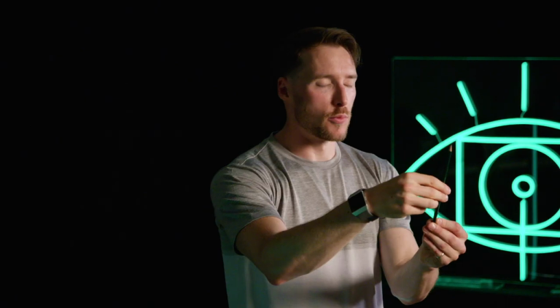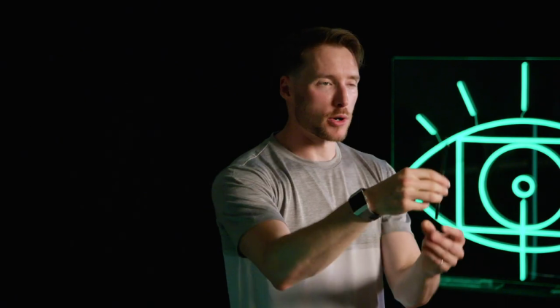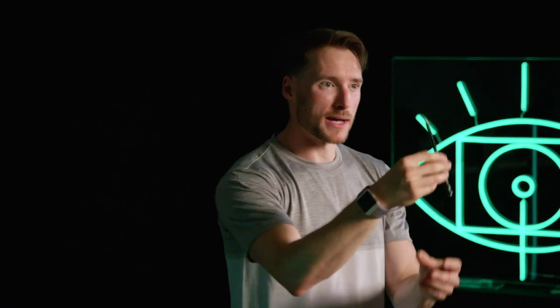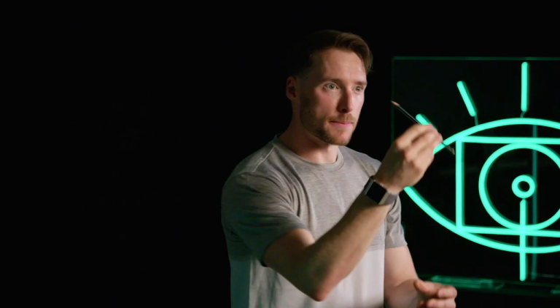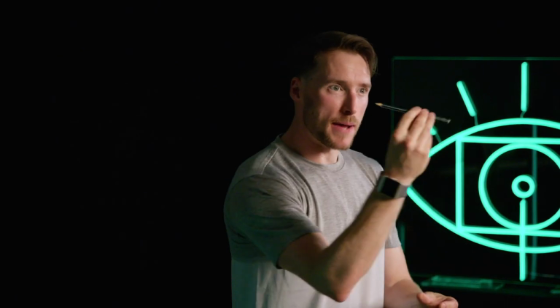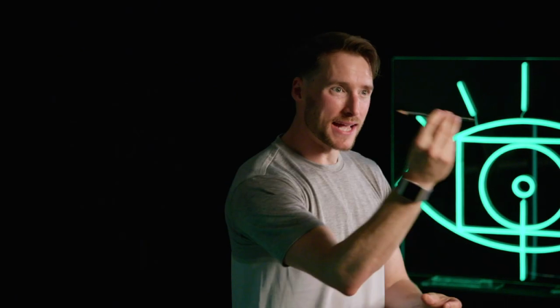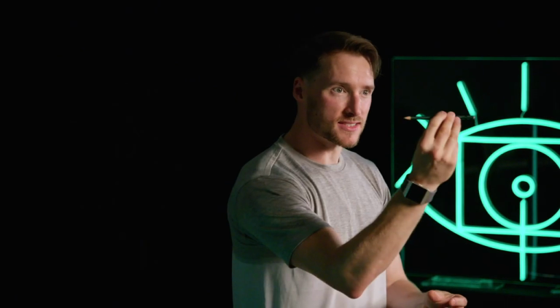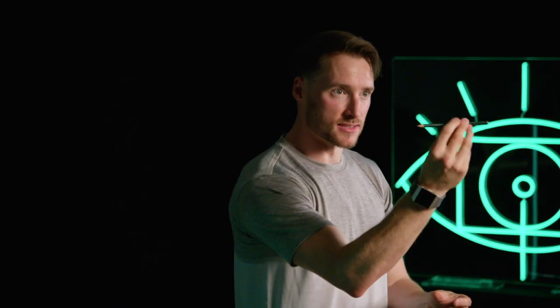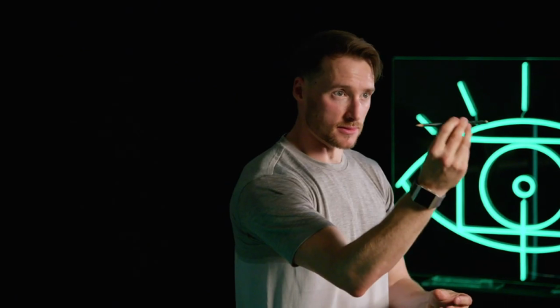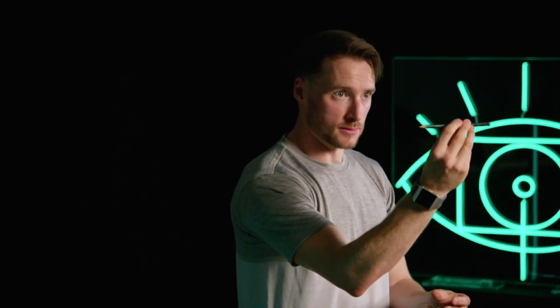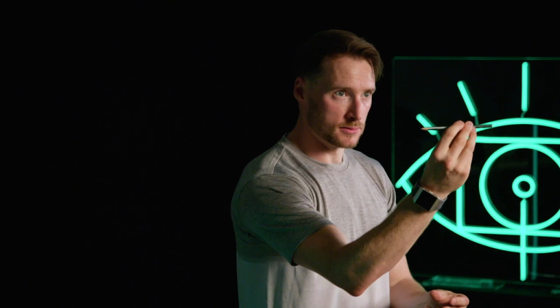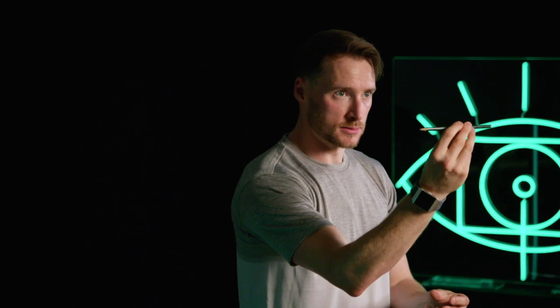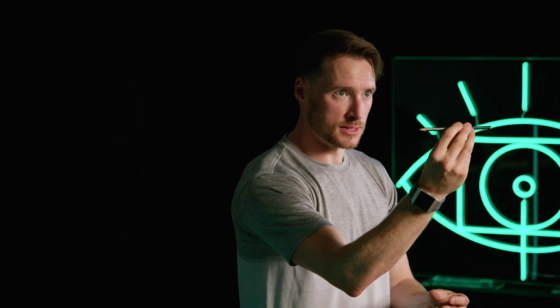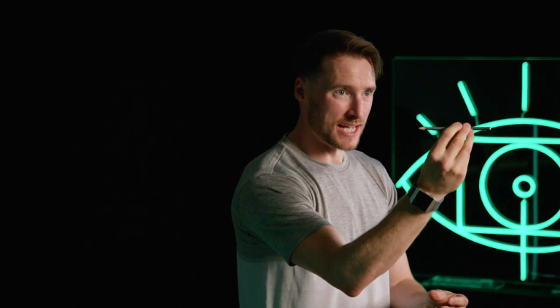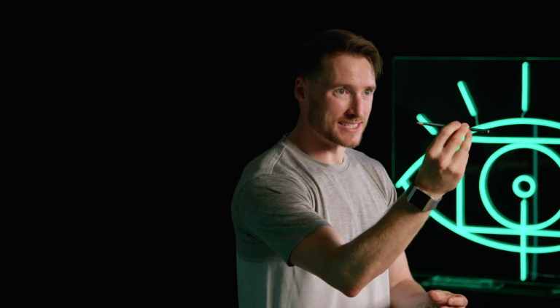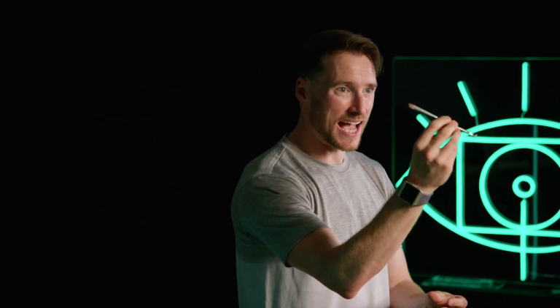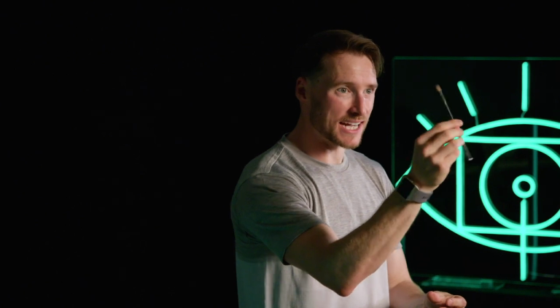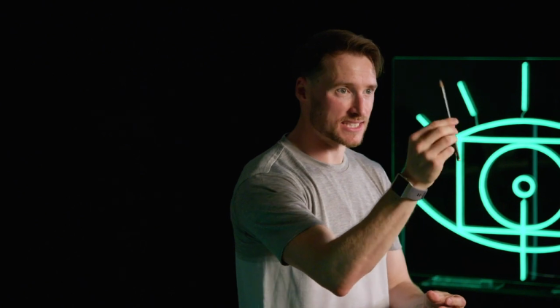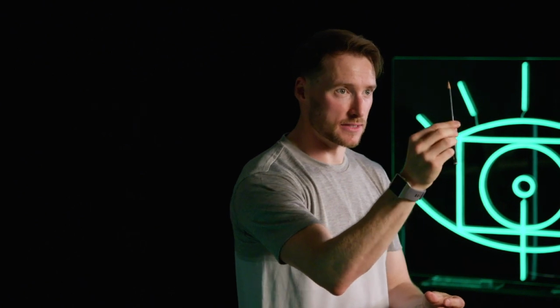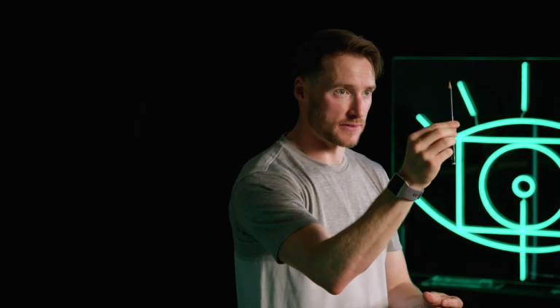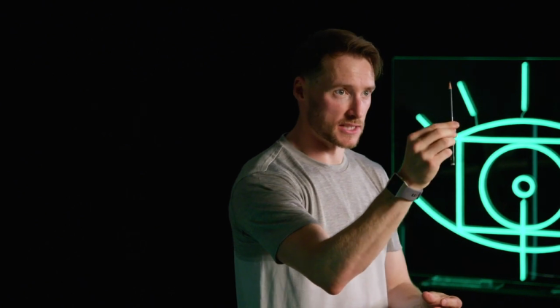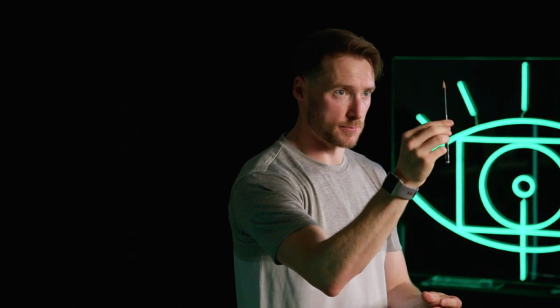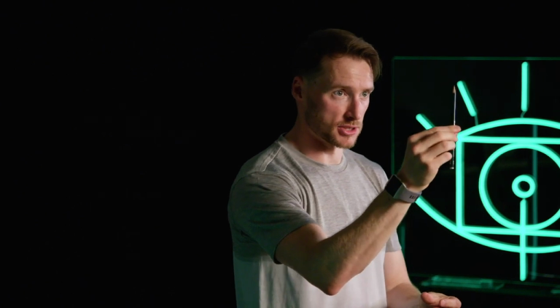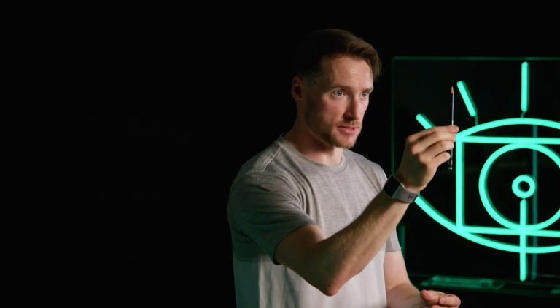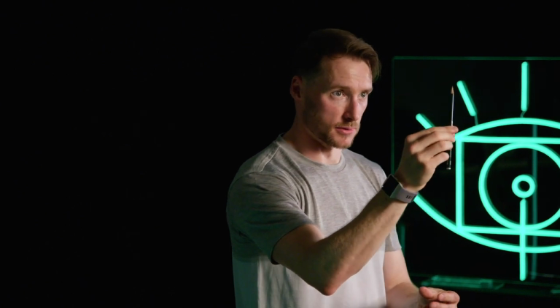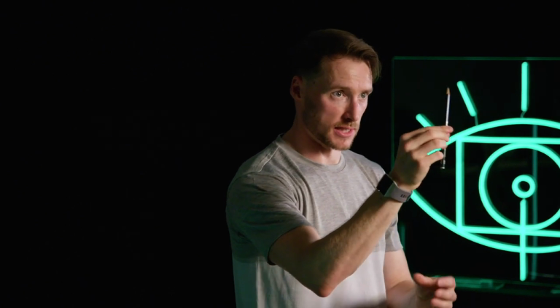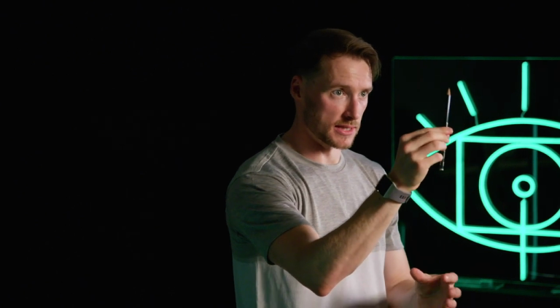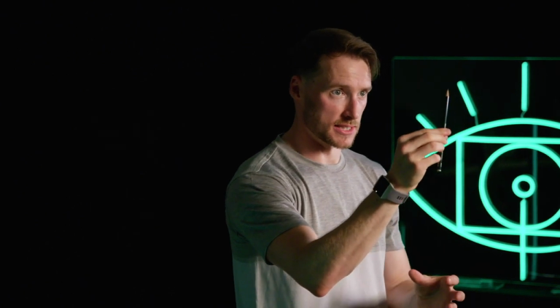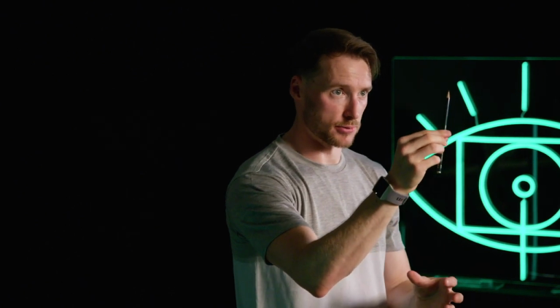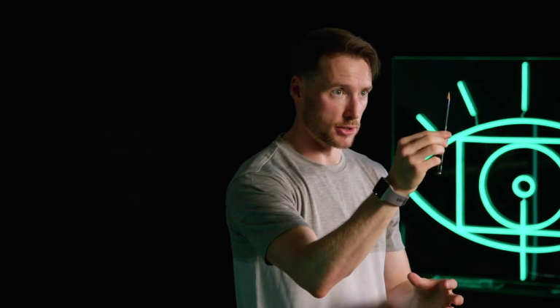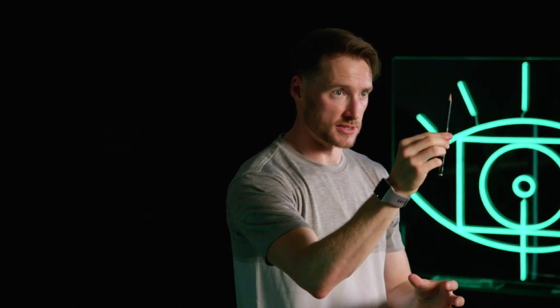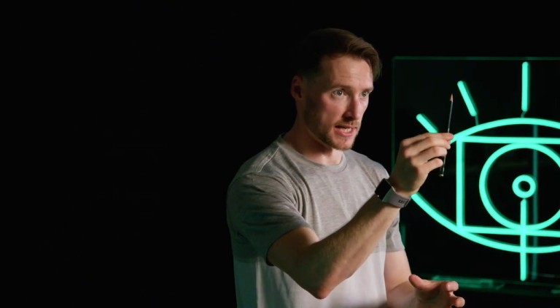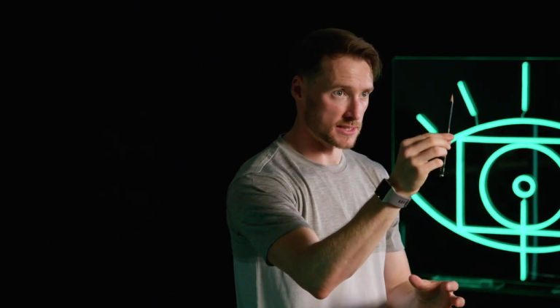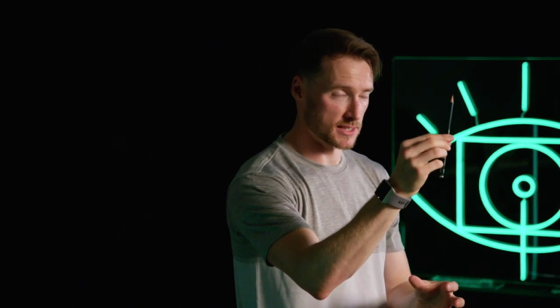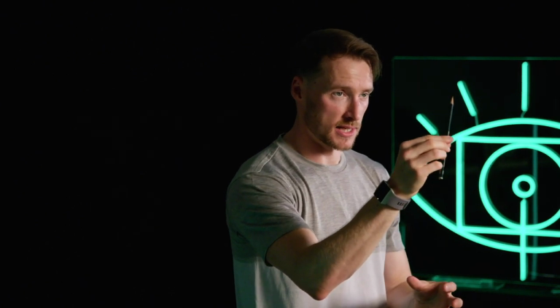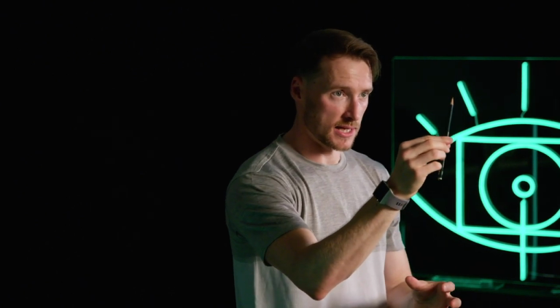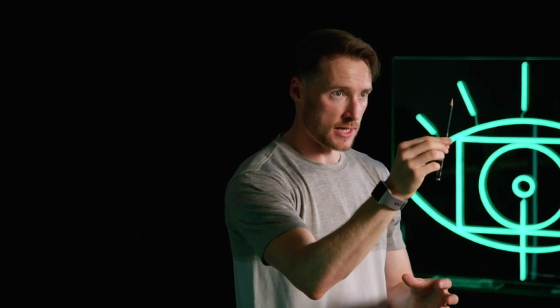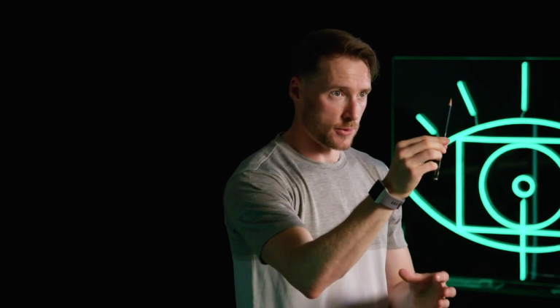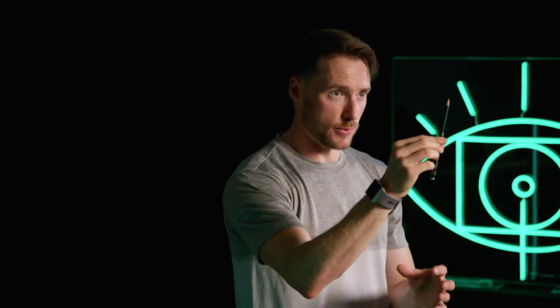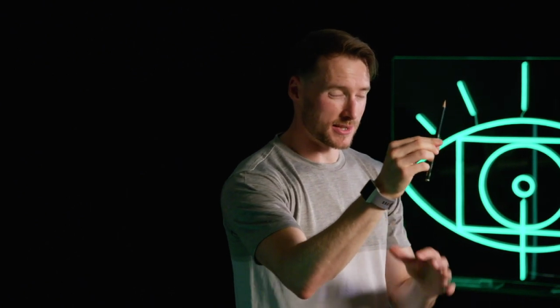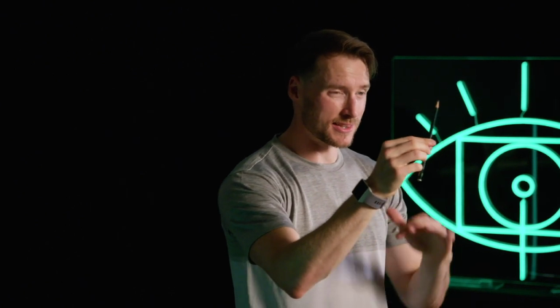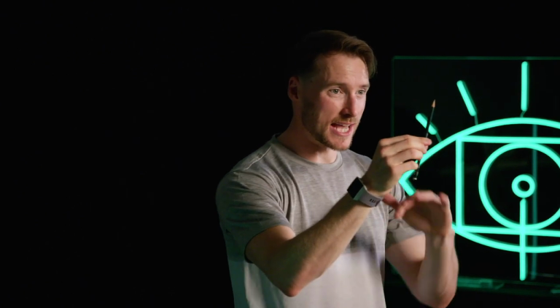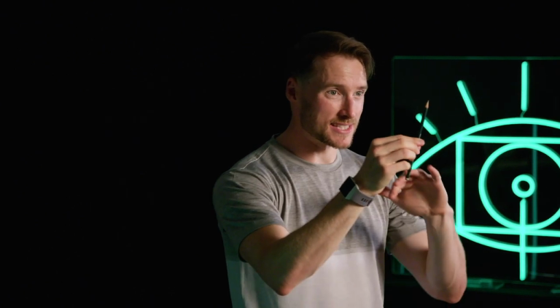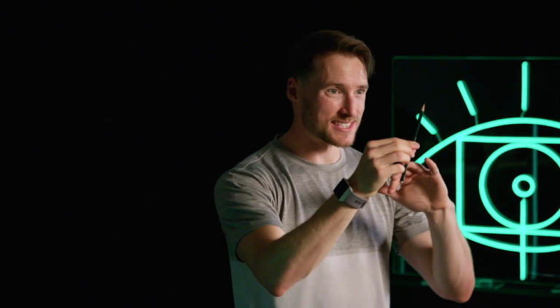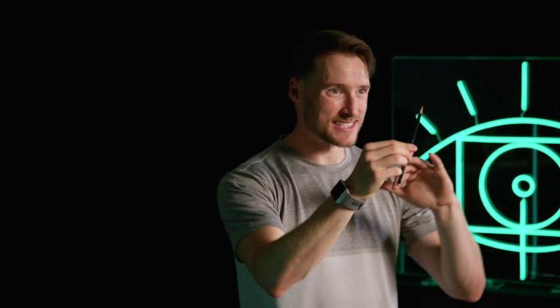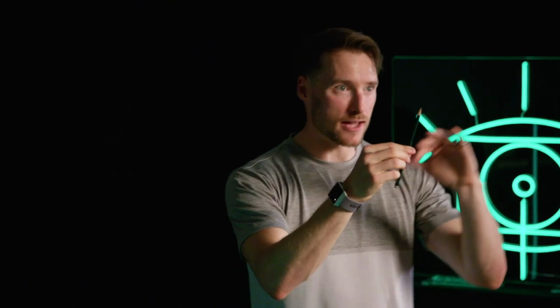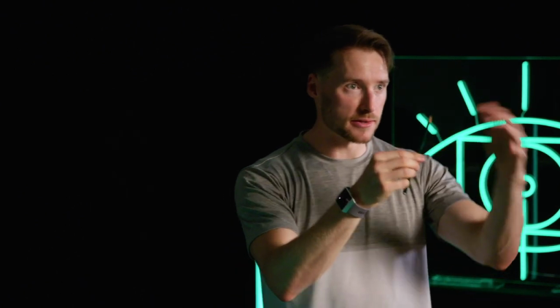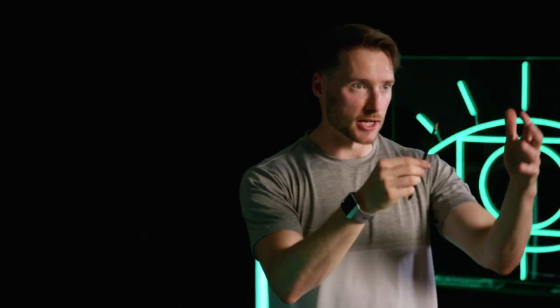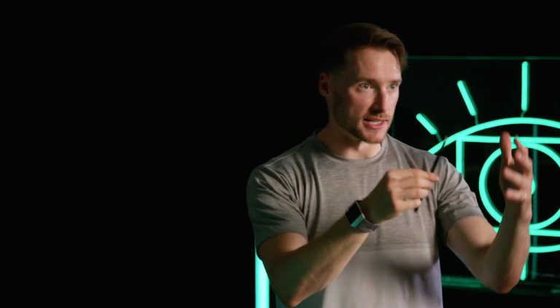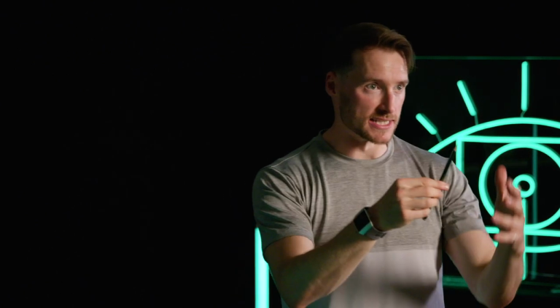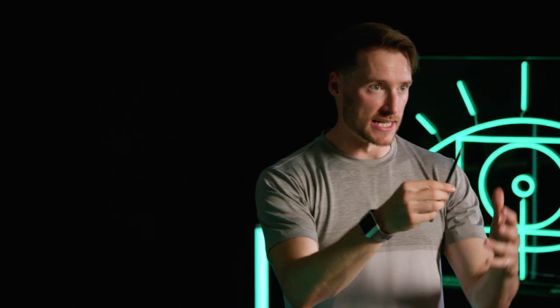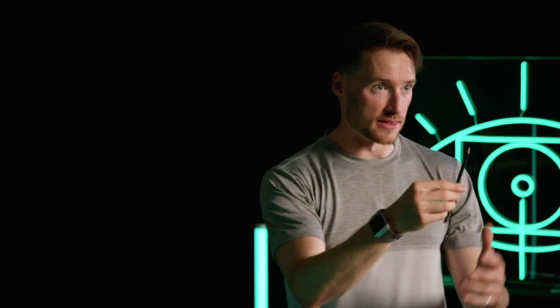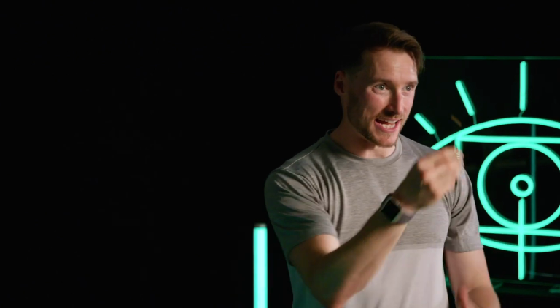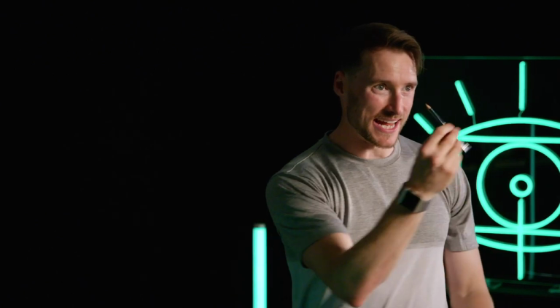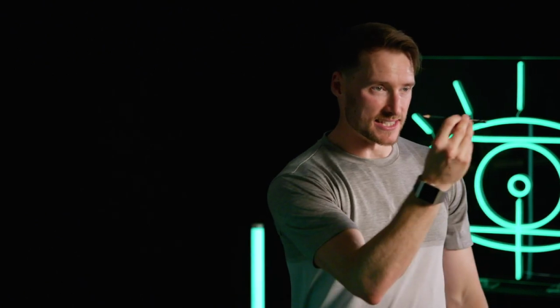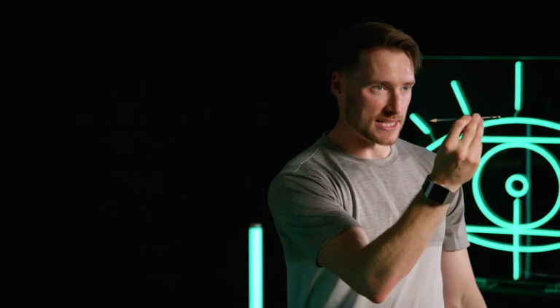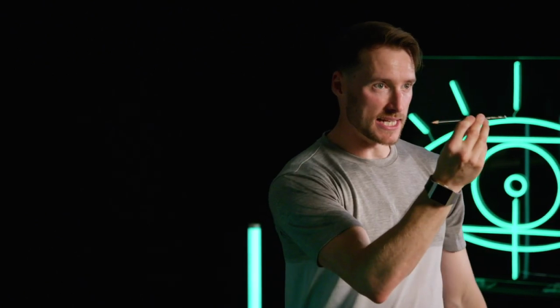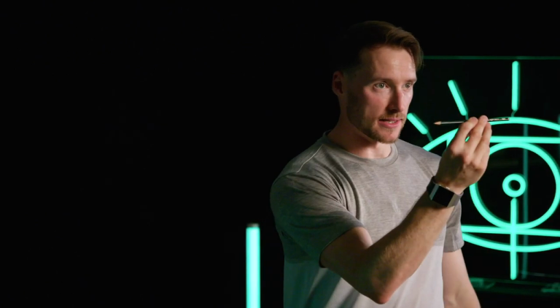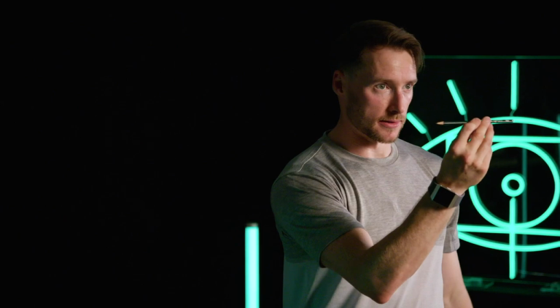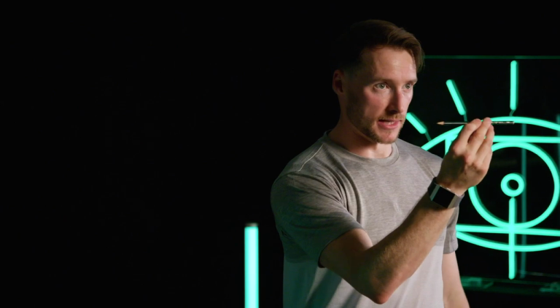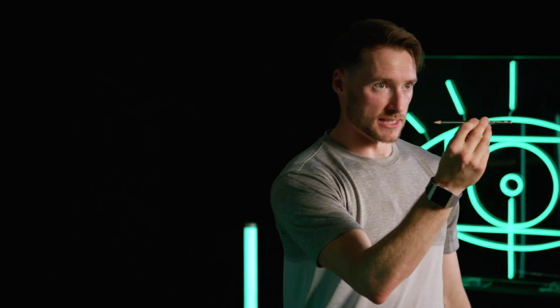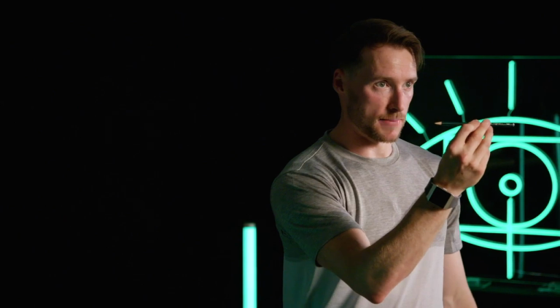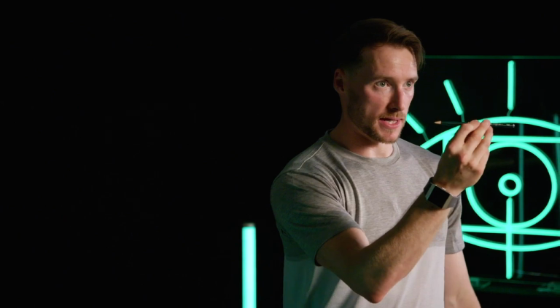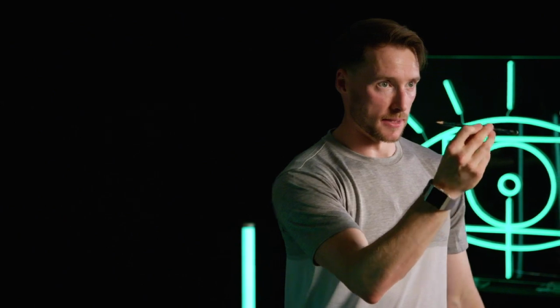We want to make the pencil as active as possible in this process. We can then sell the idea that it is leading things better.